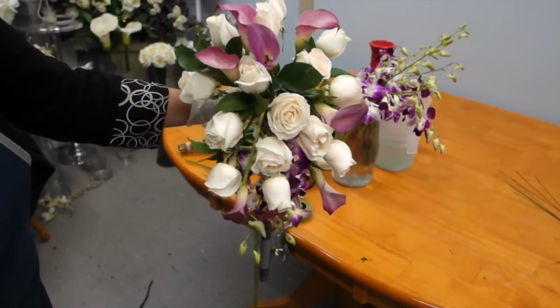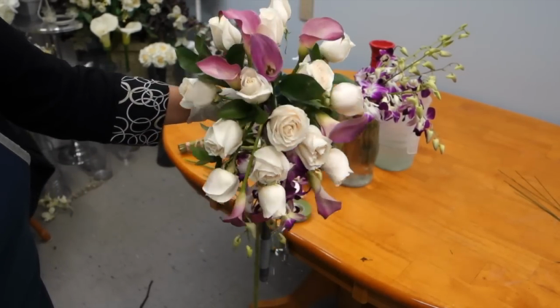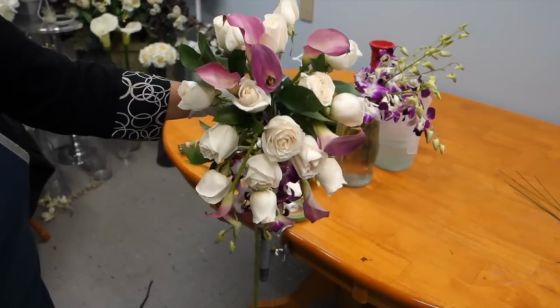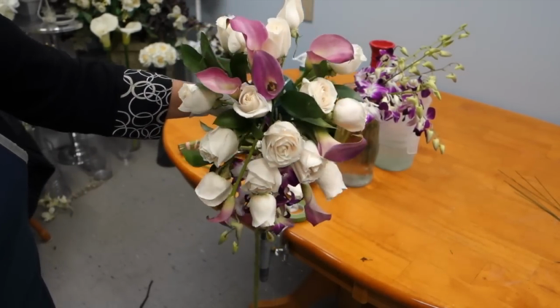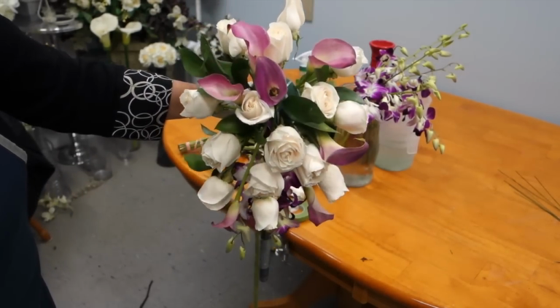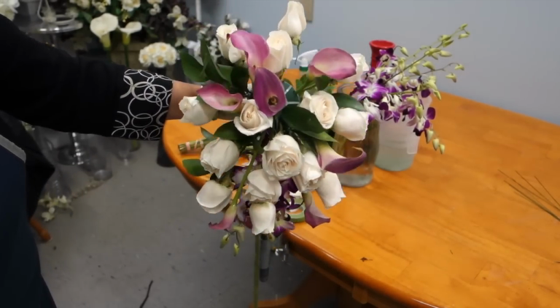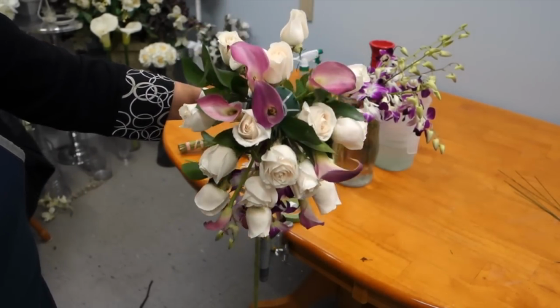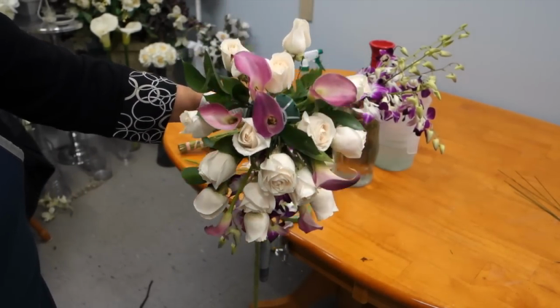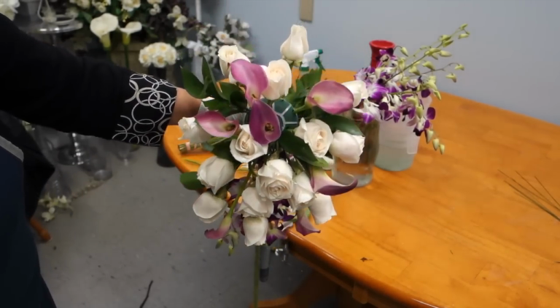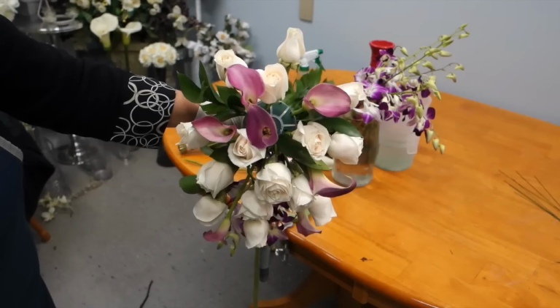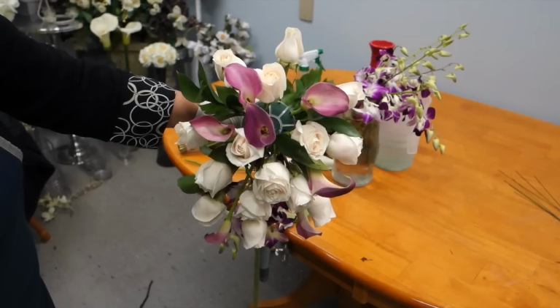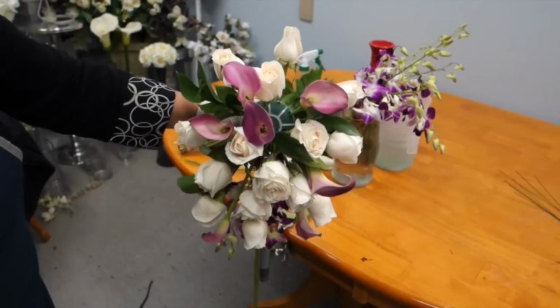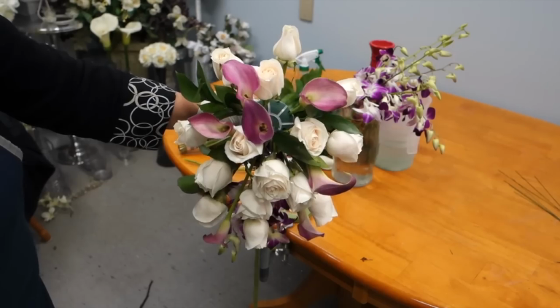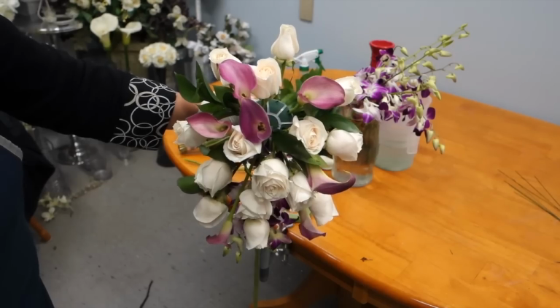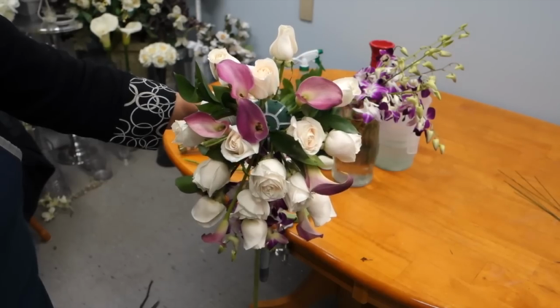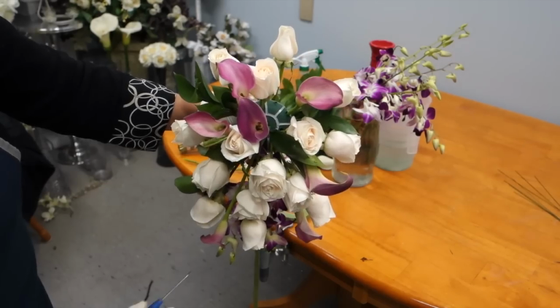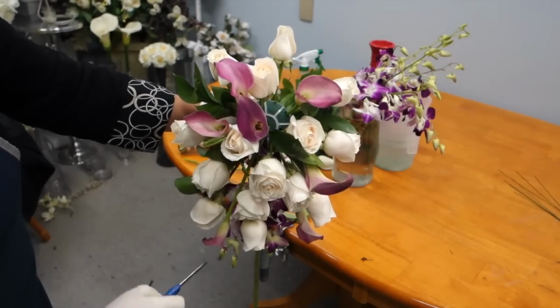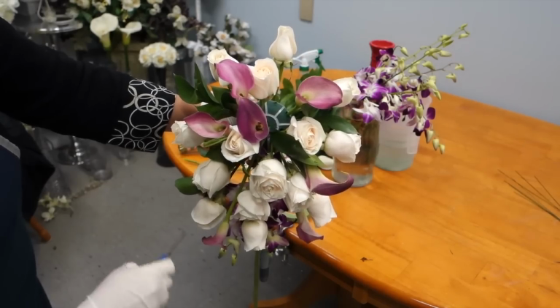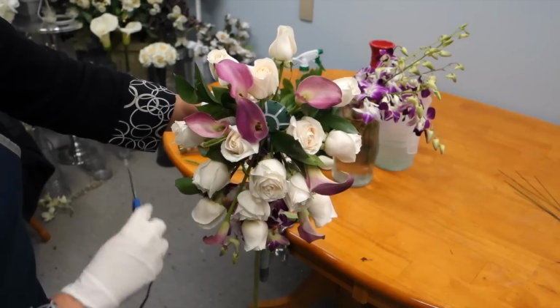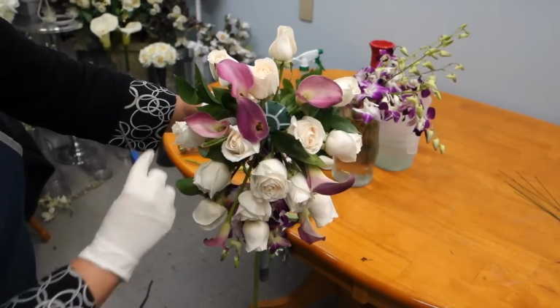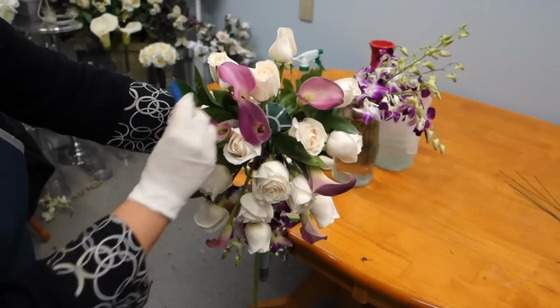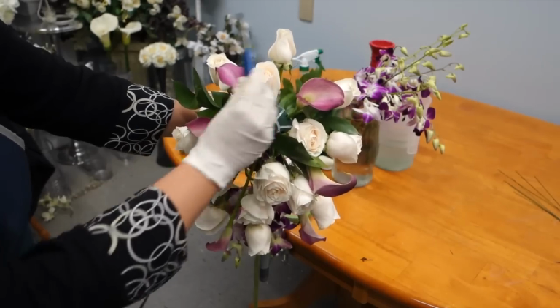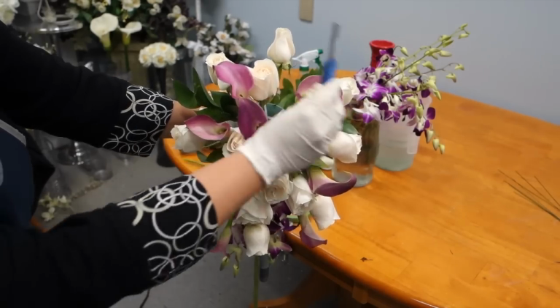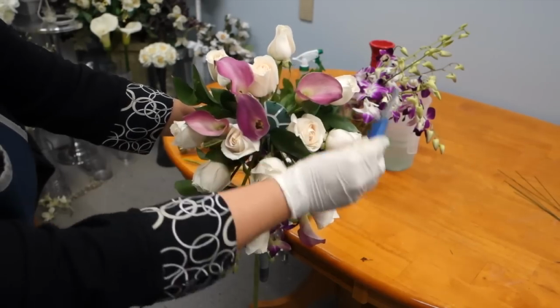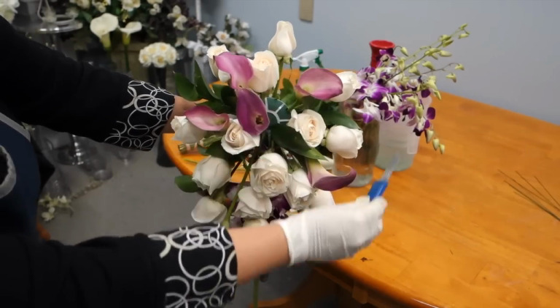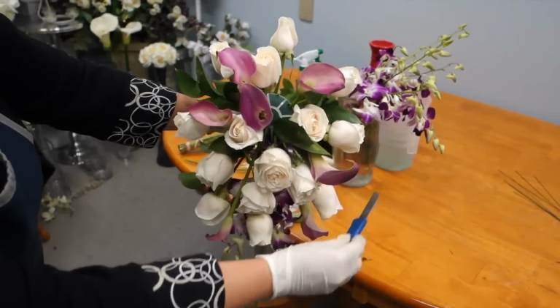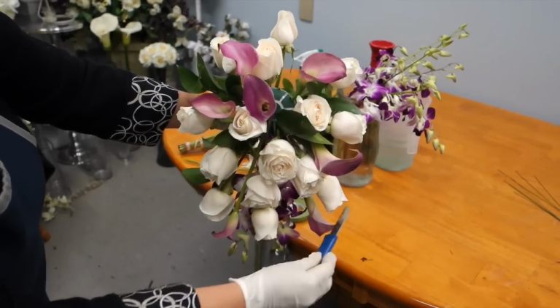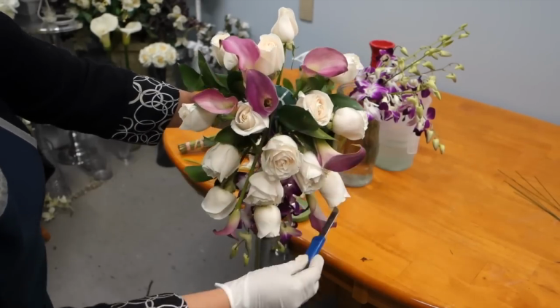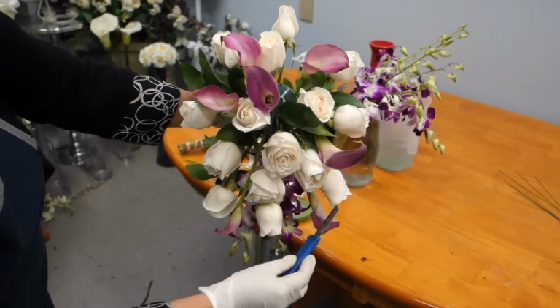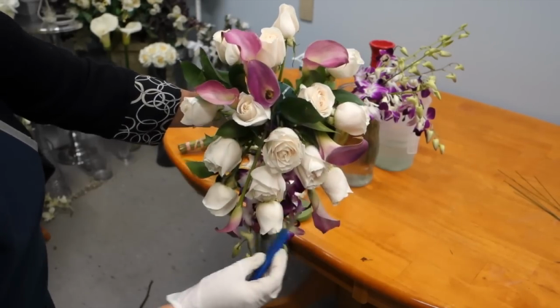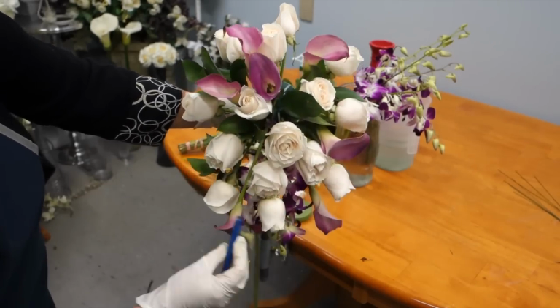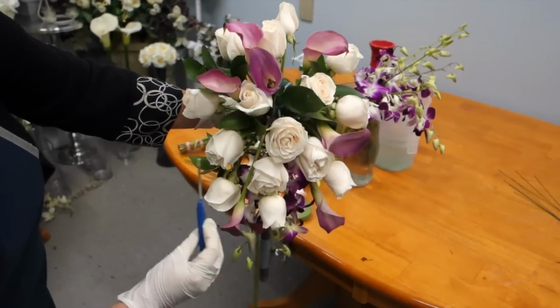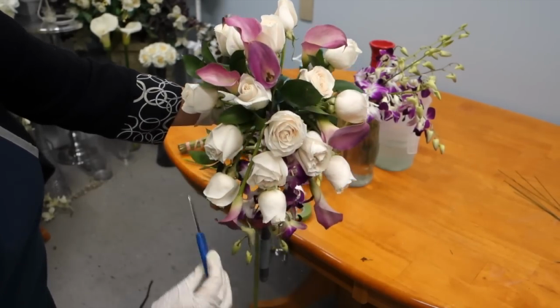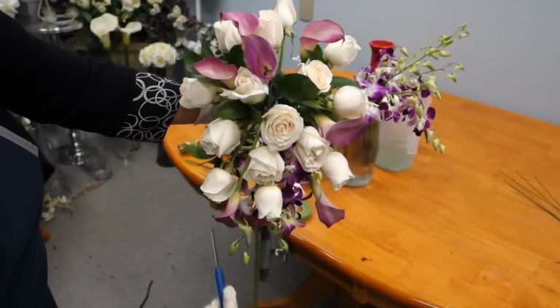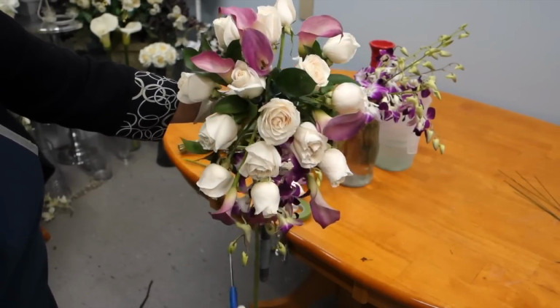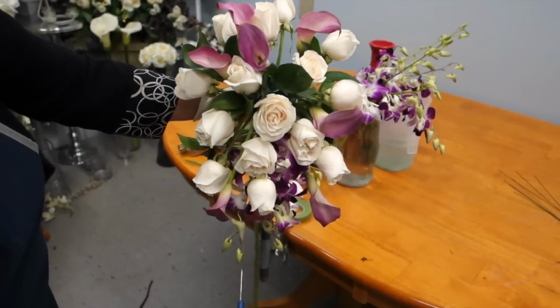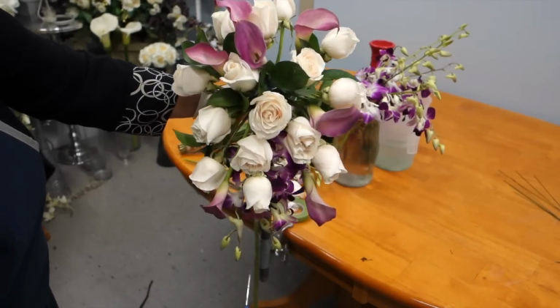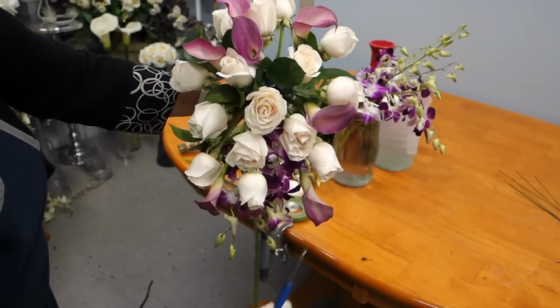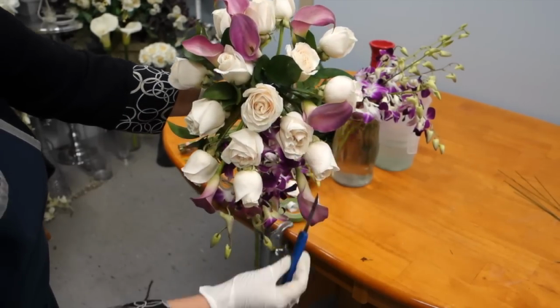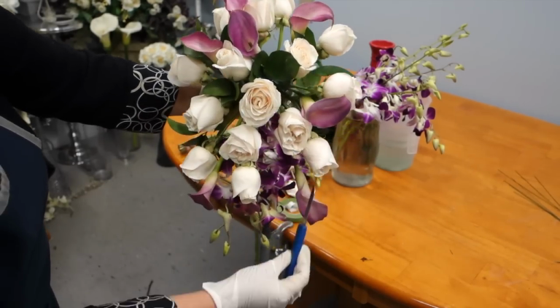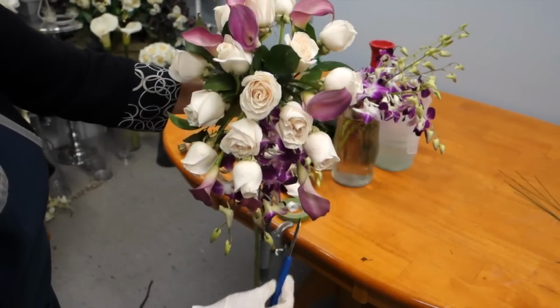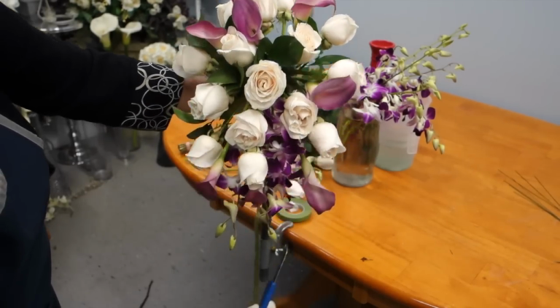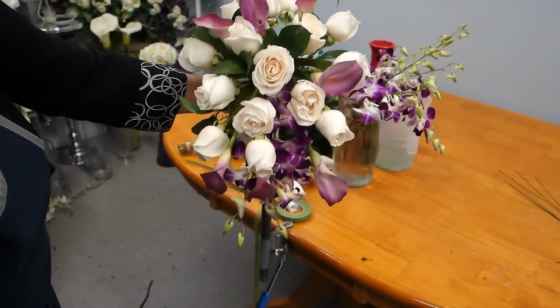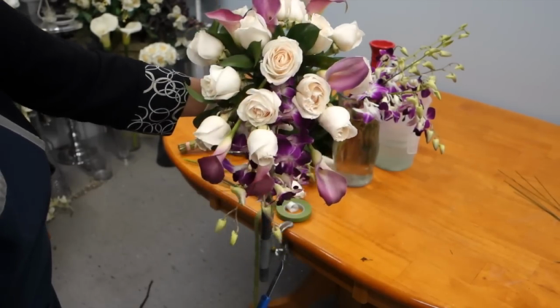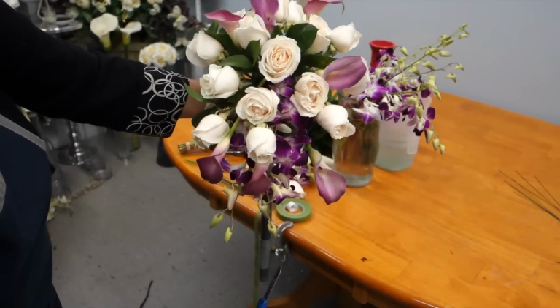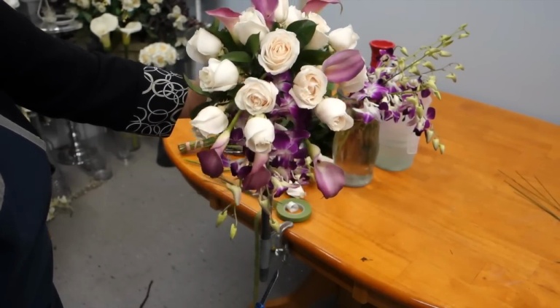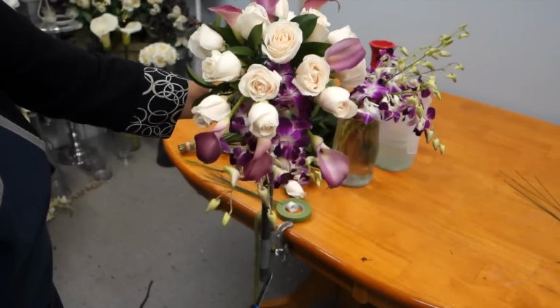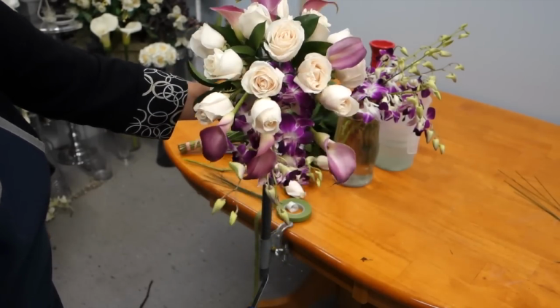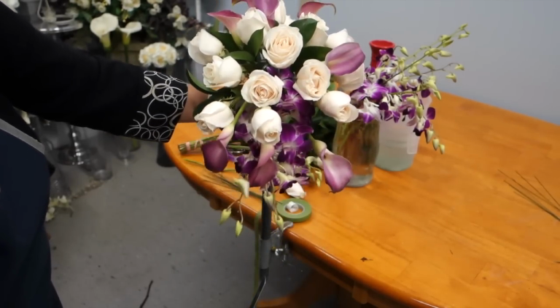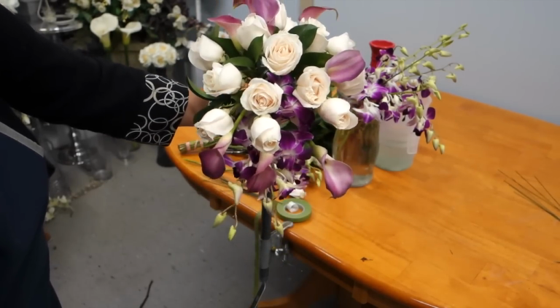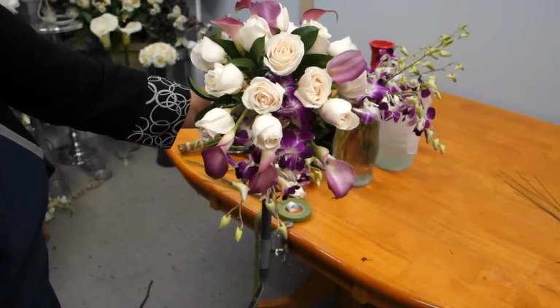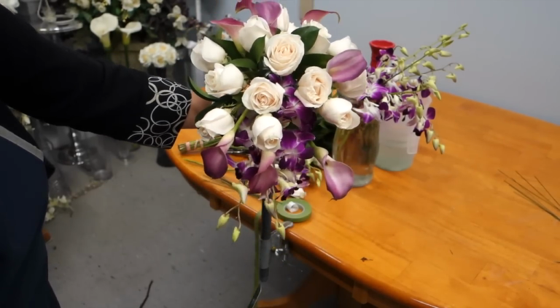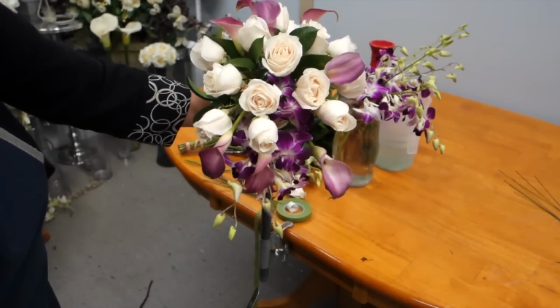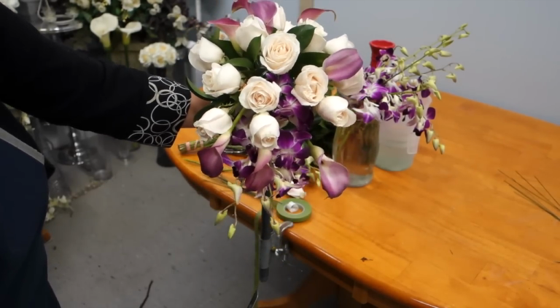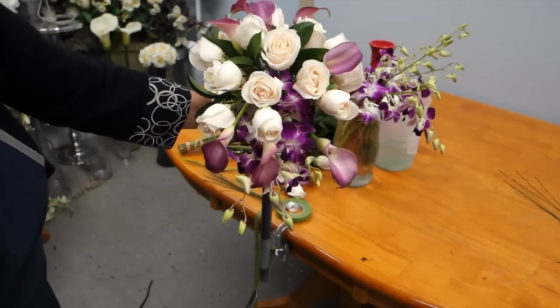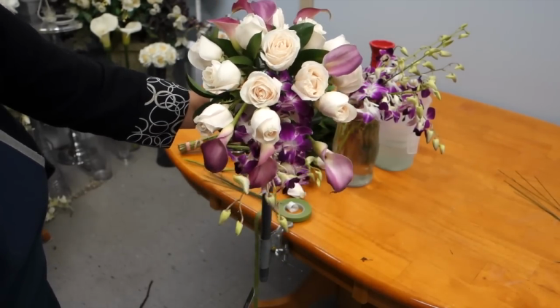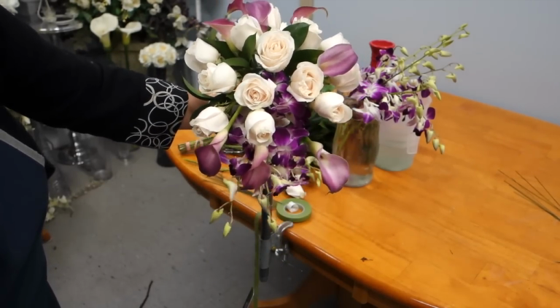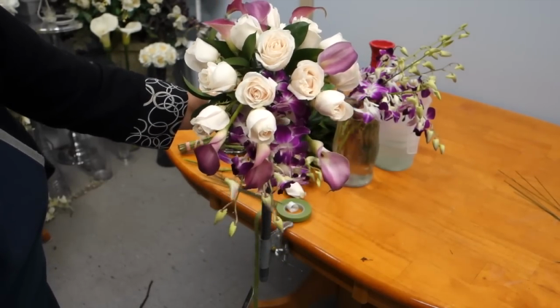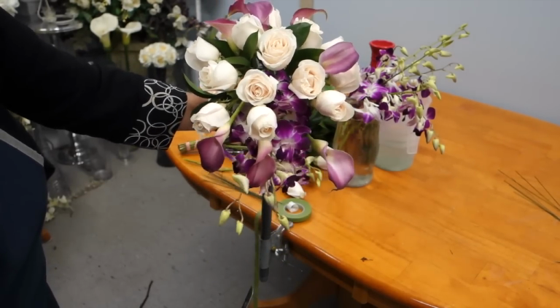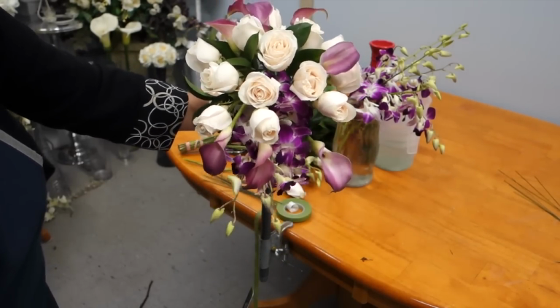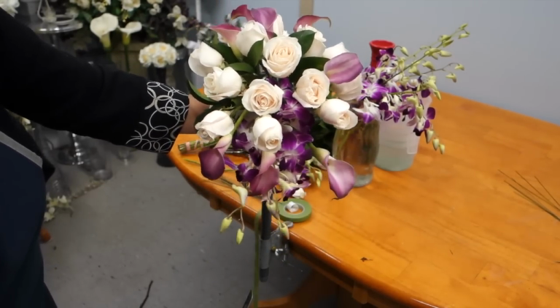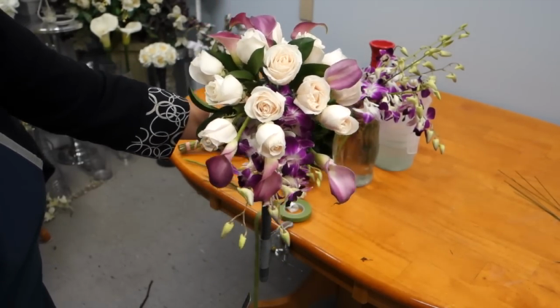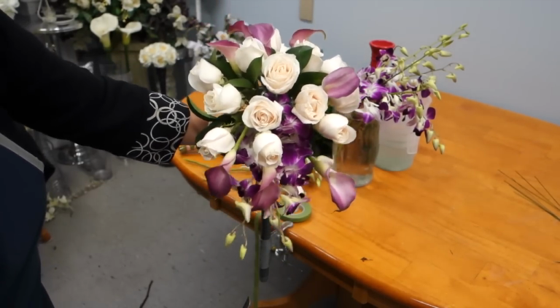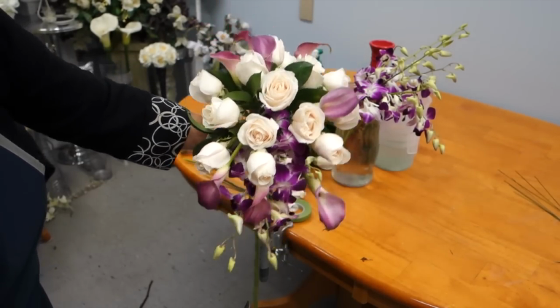Your bouquet, as you can see, forms a star shape and maintains symmetry and length proportionality.